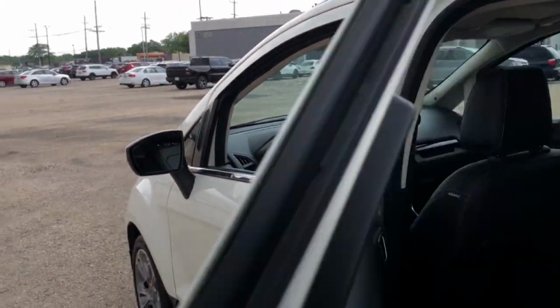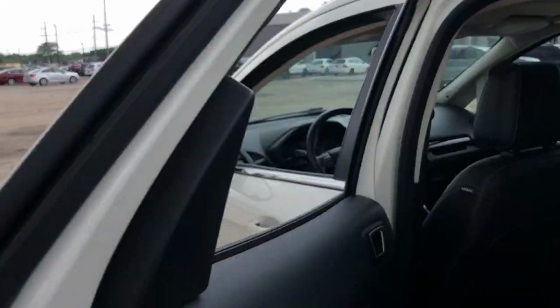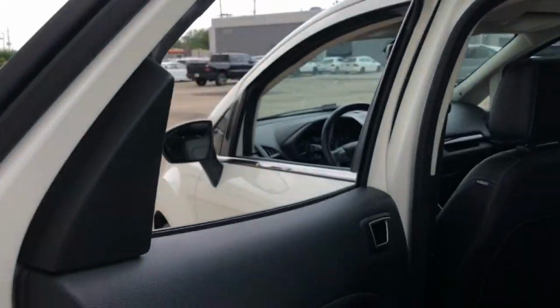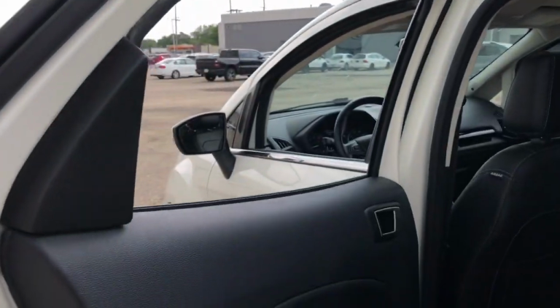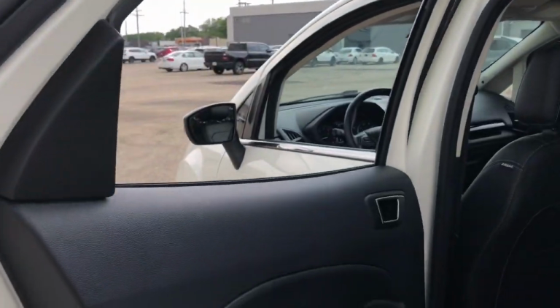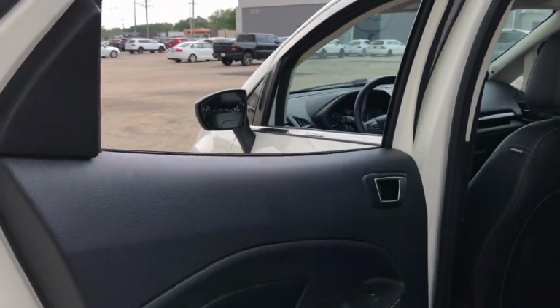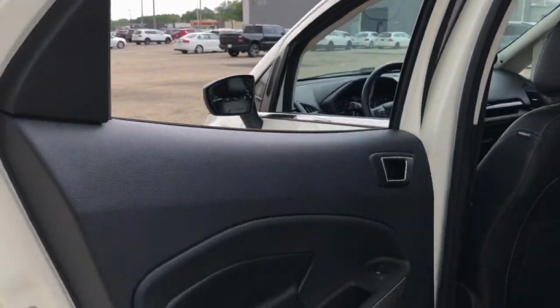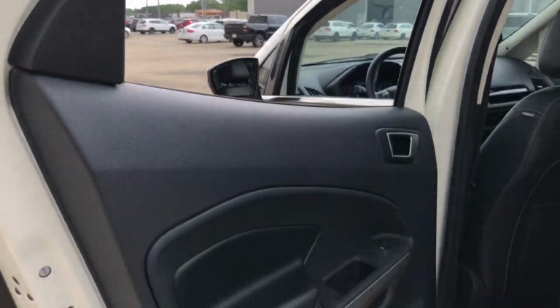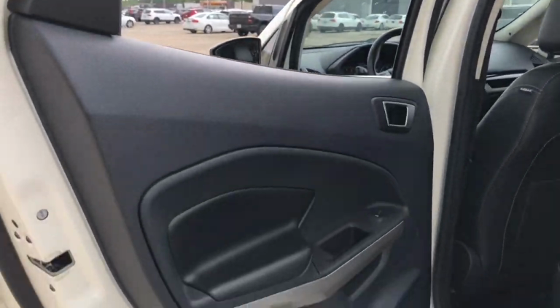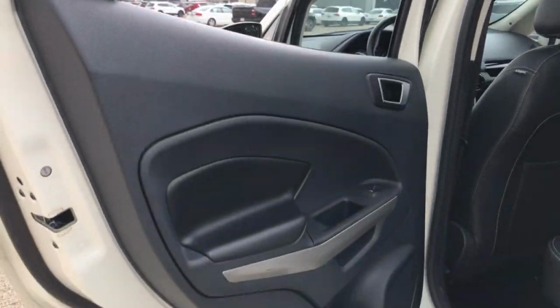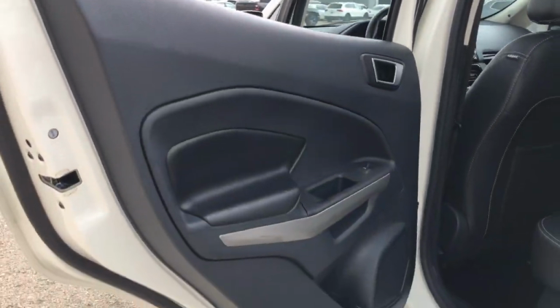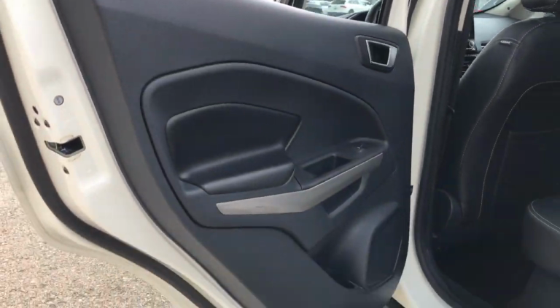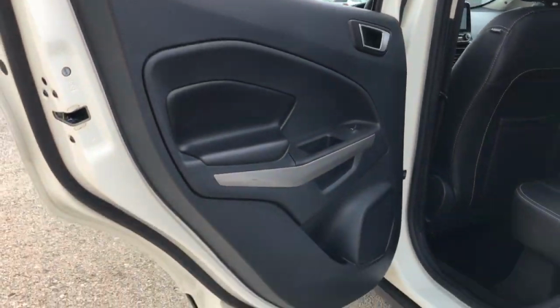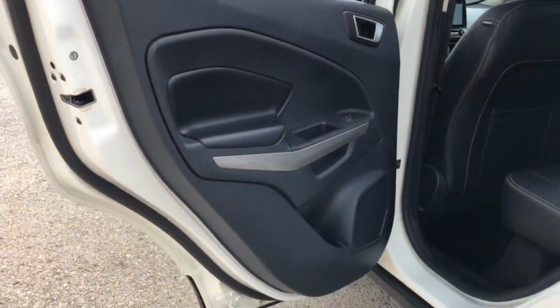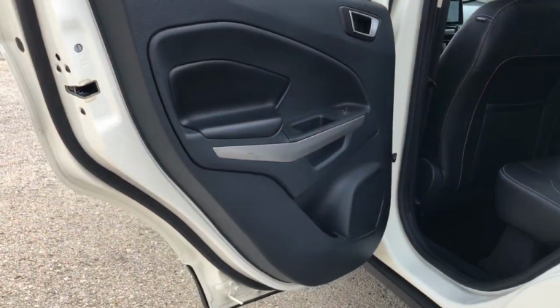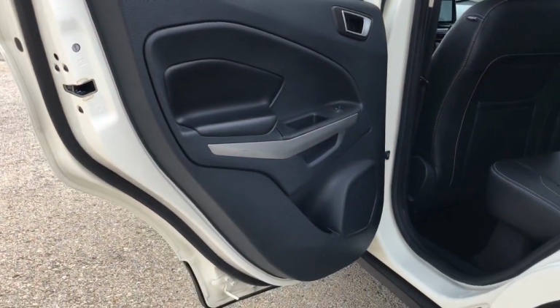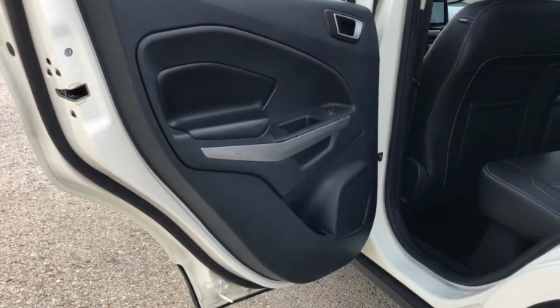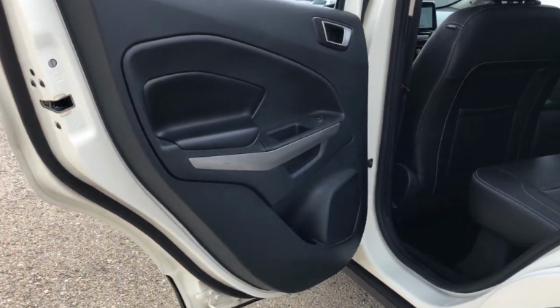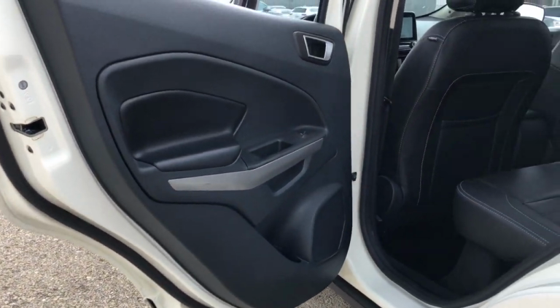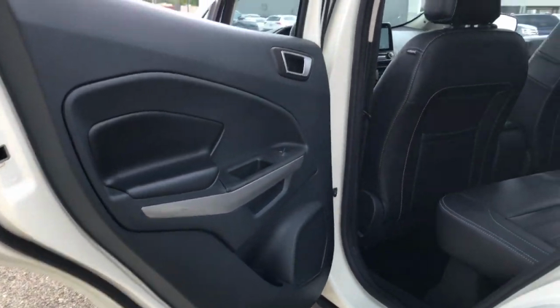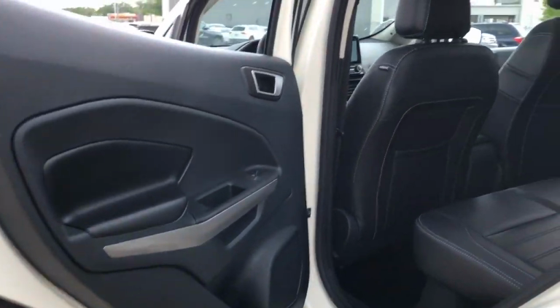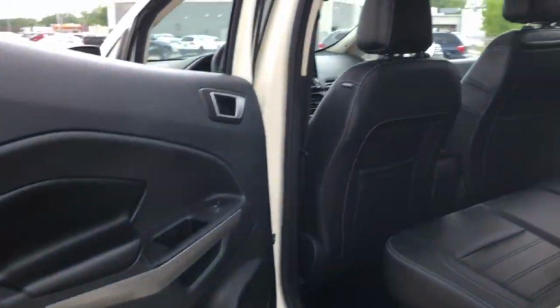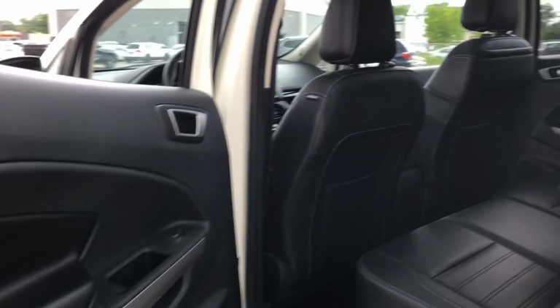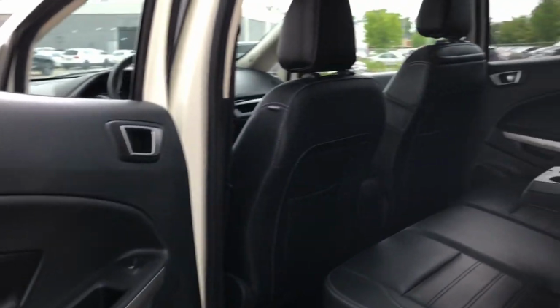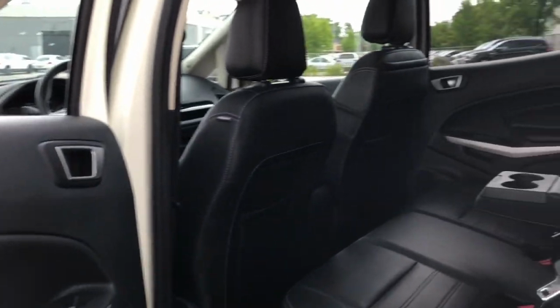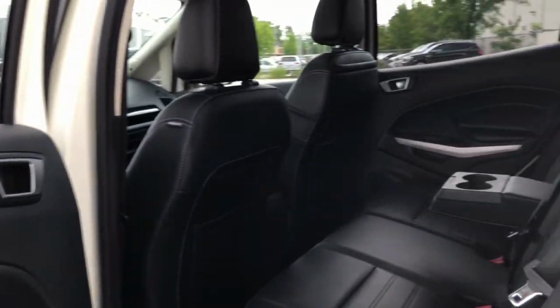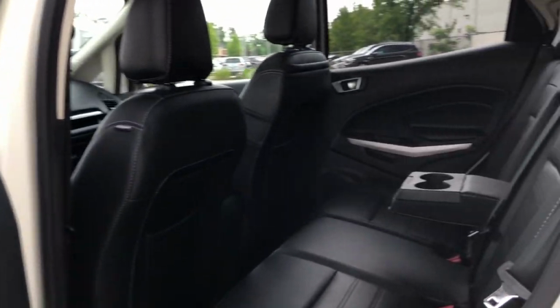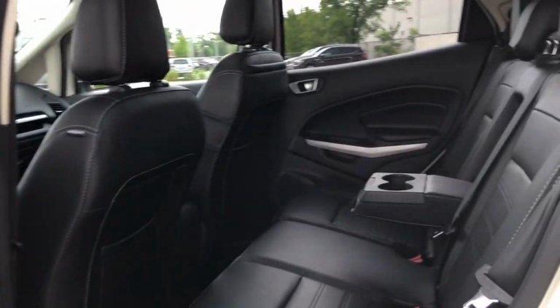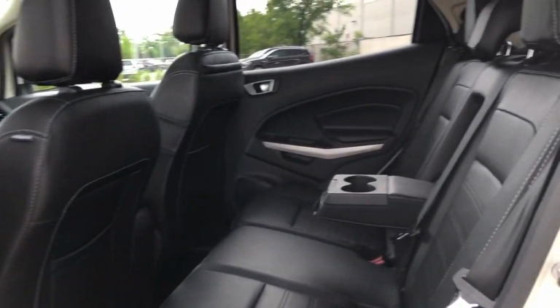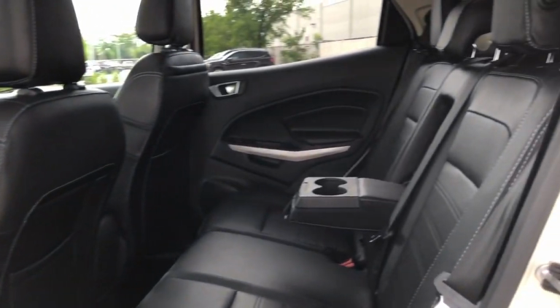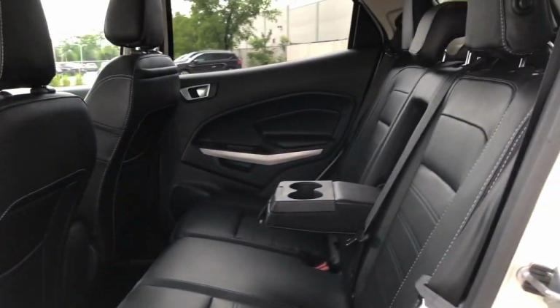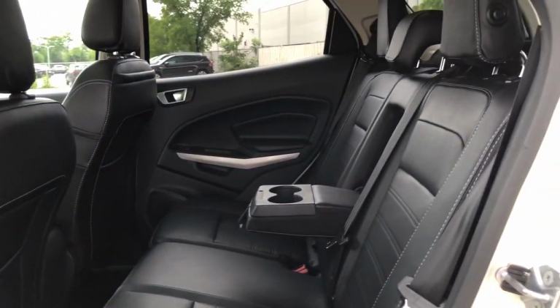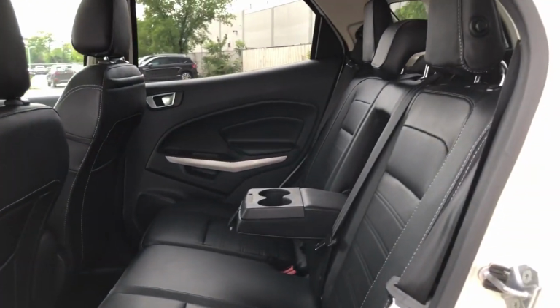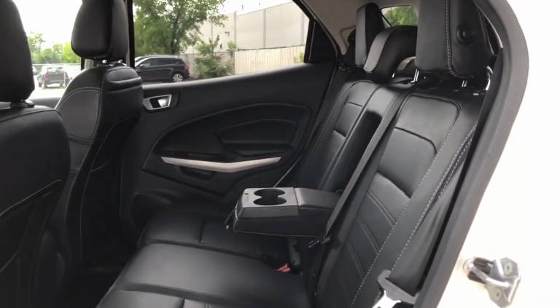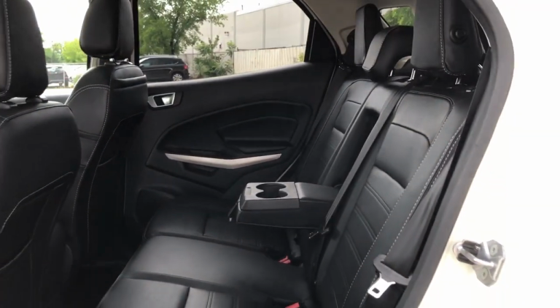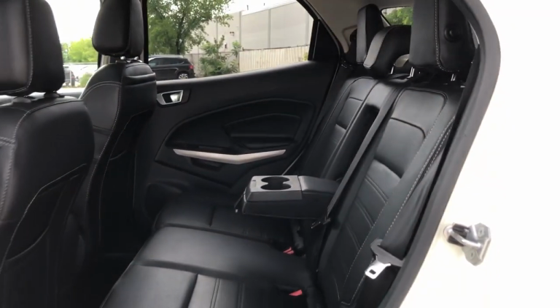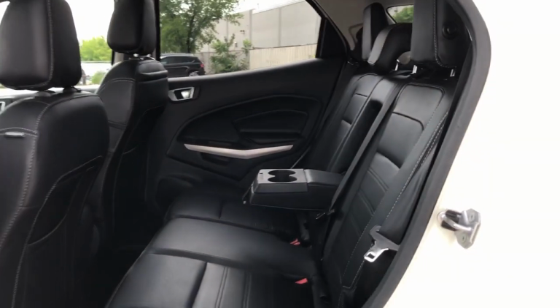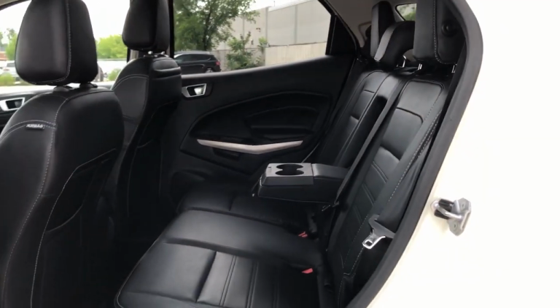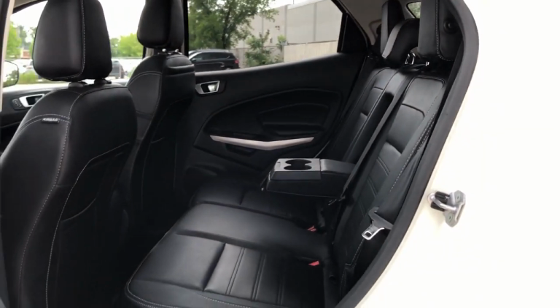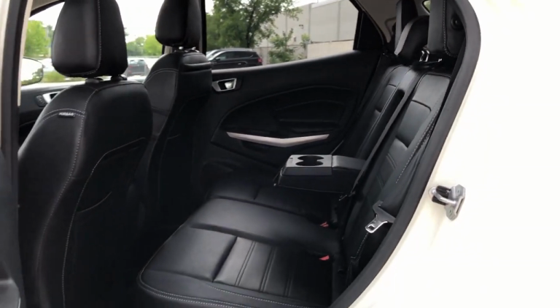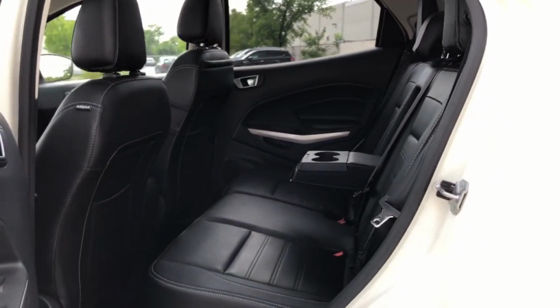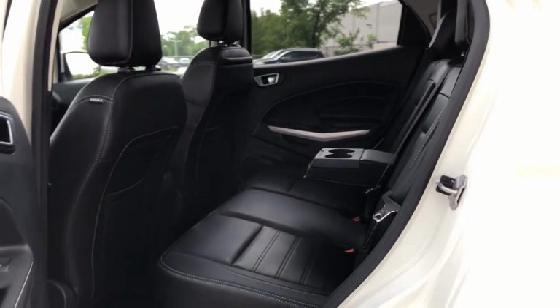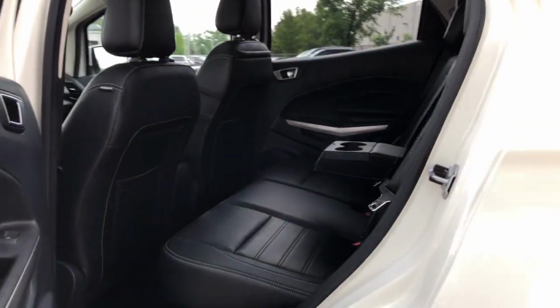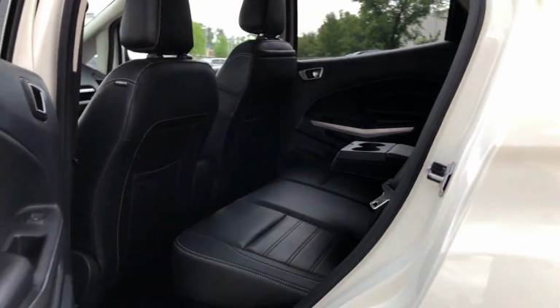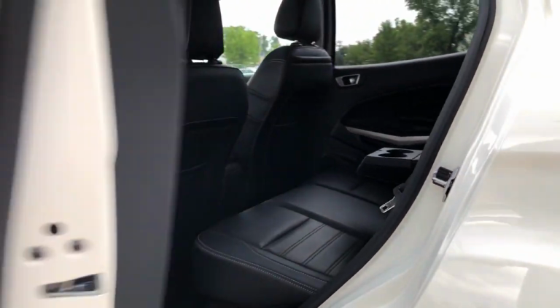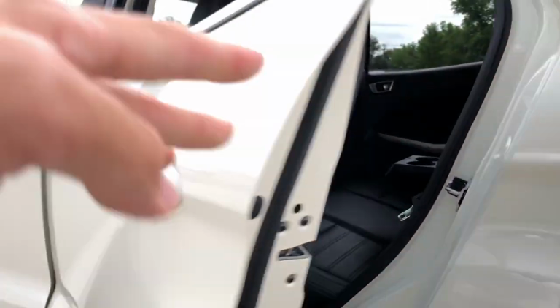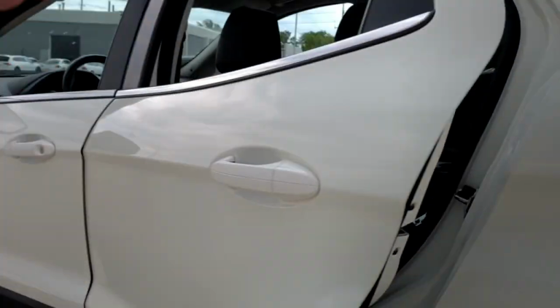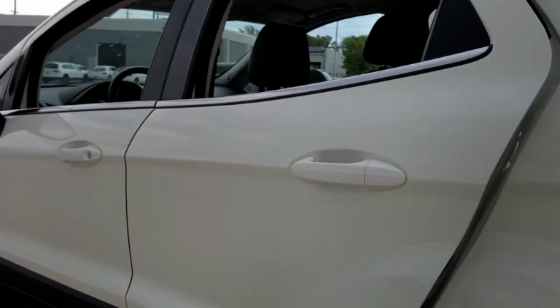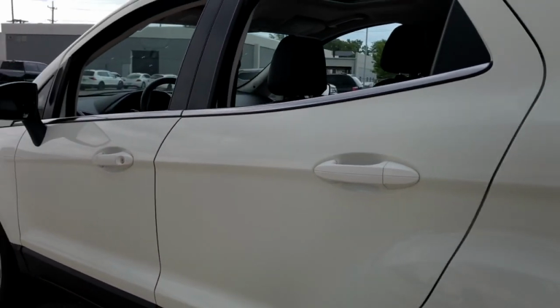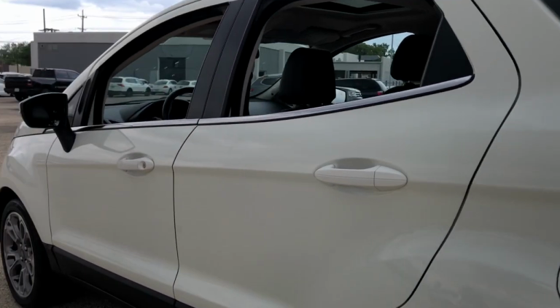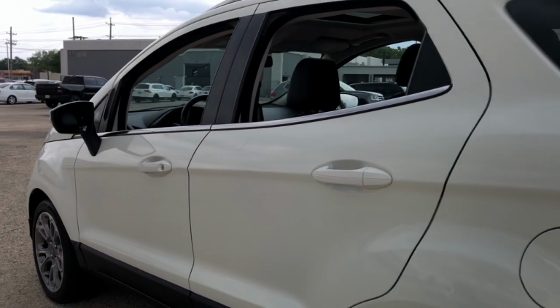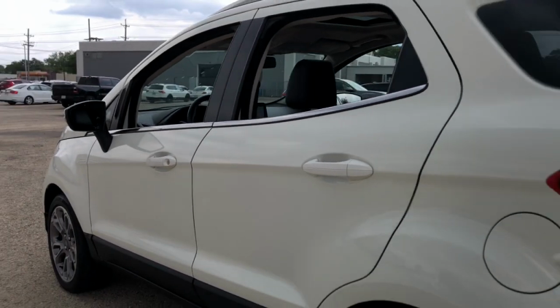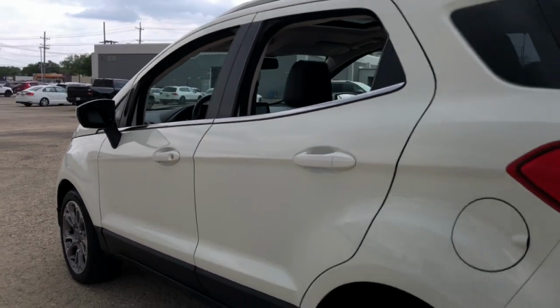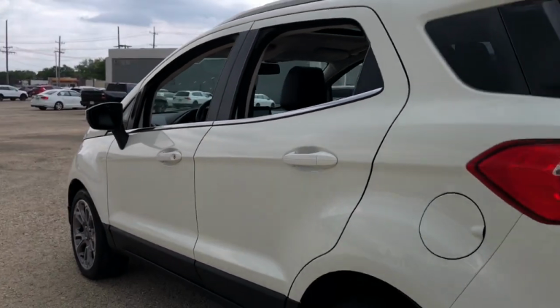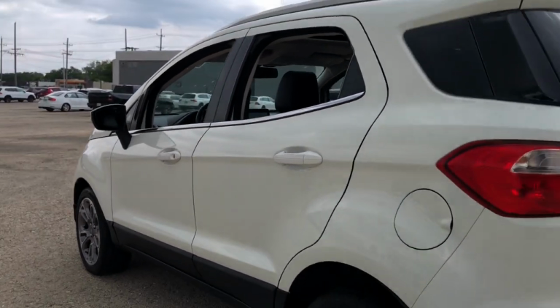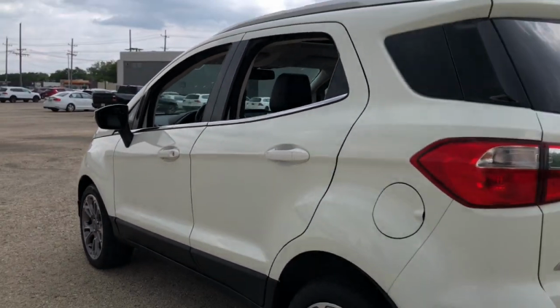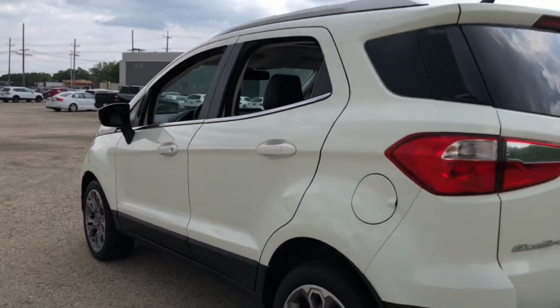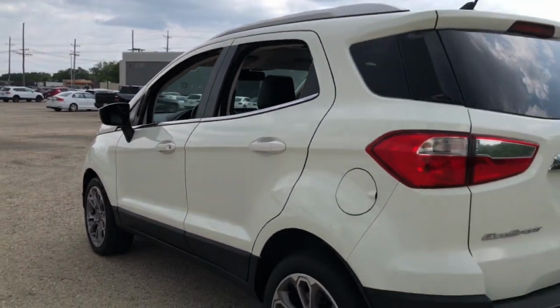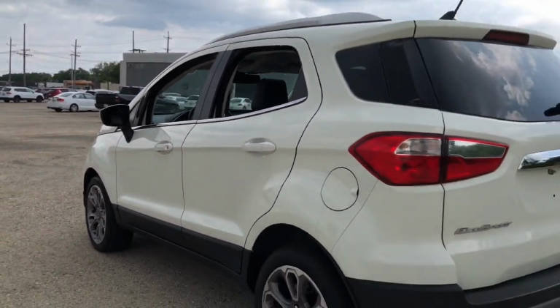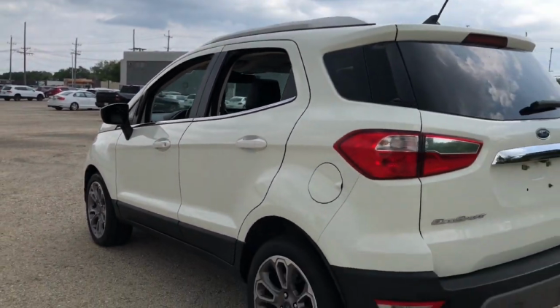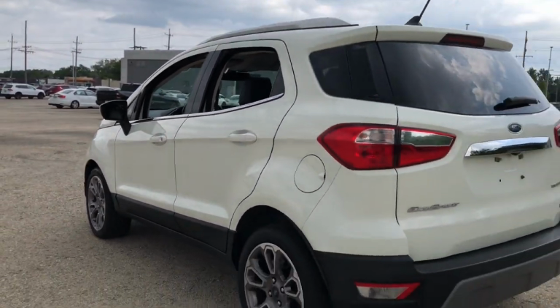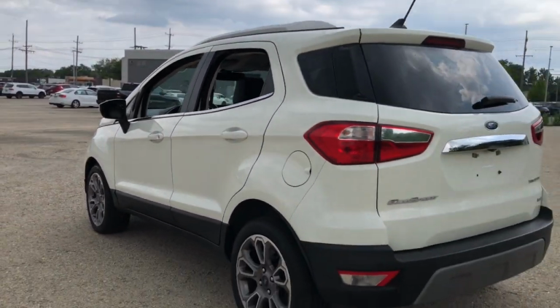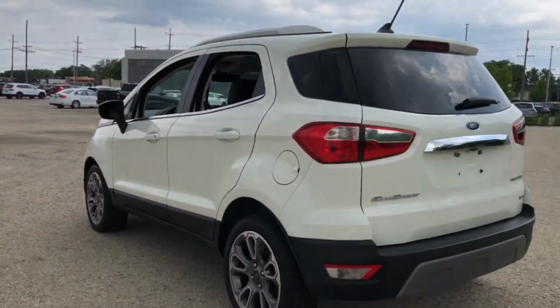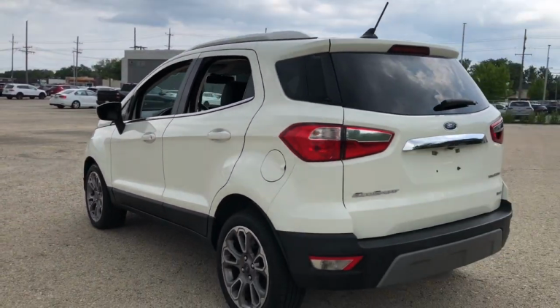Practical and functional meets stylish and smart in the EcoSport. Take a test drive today. We look forward to making it the best part of your day.